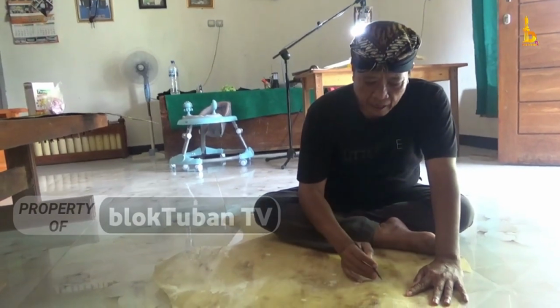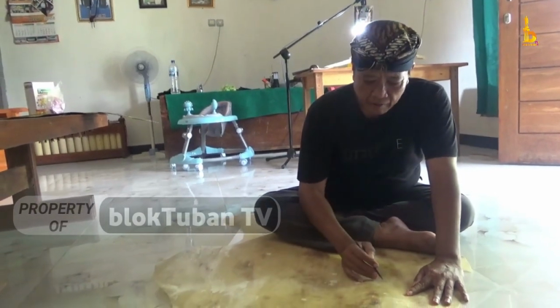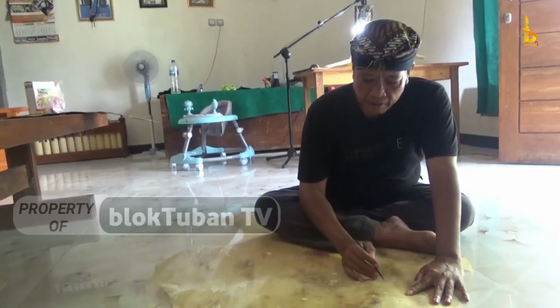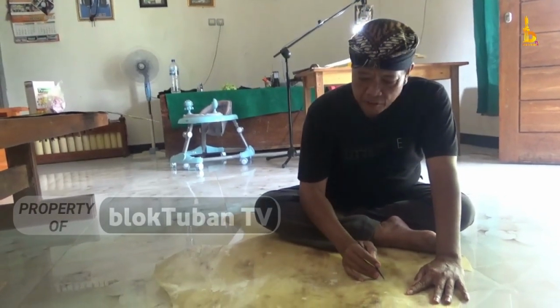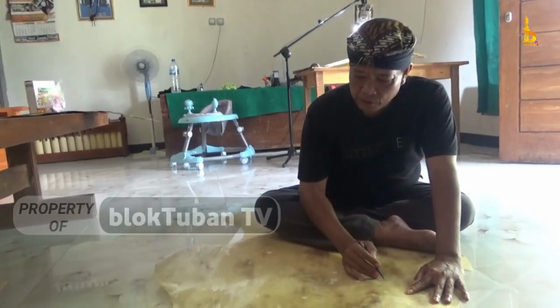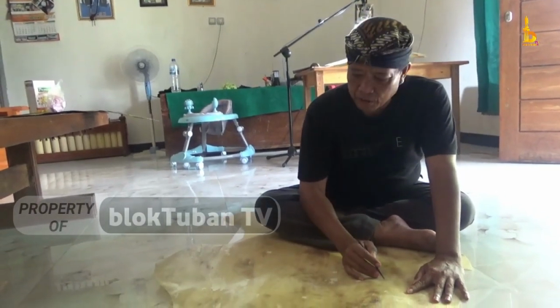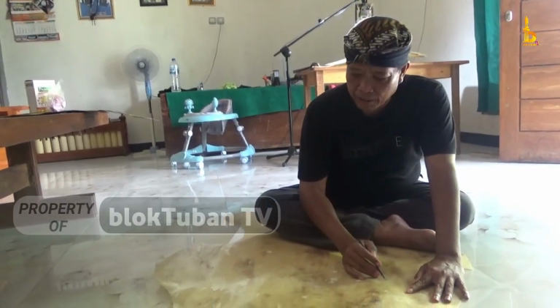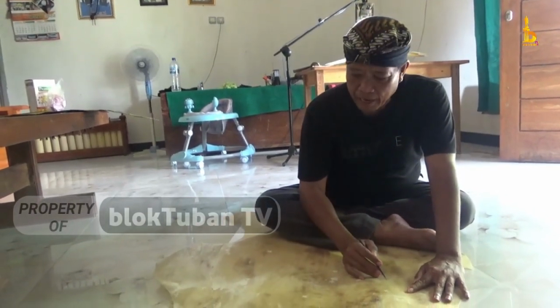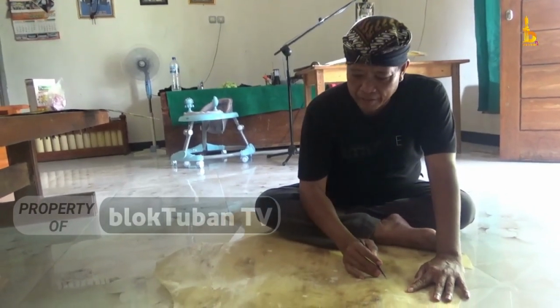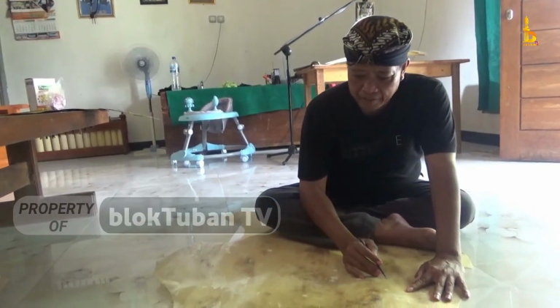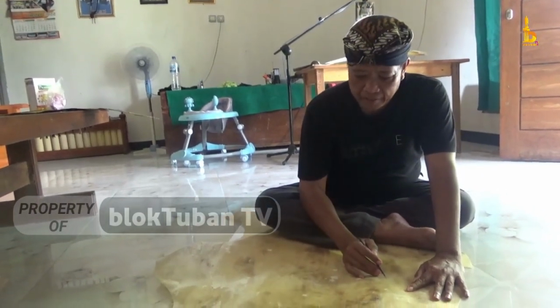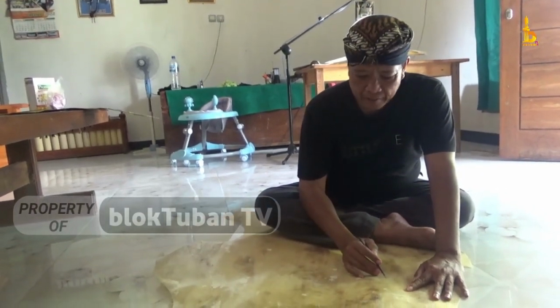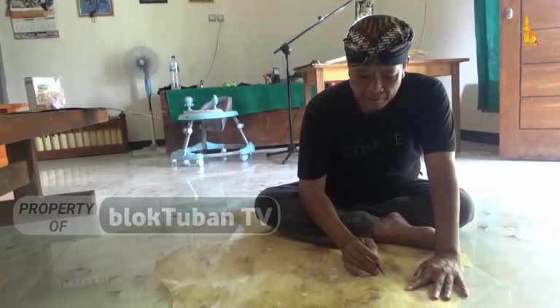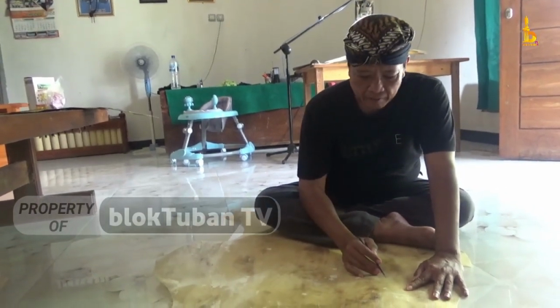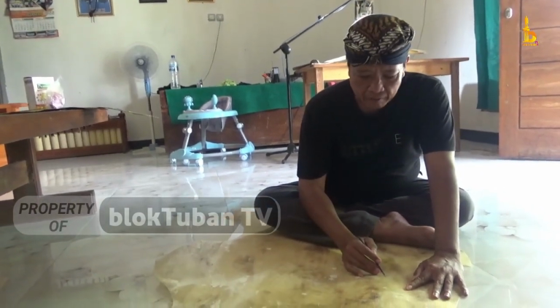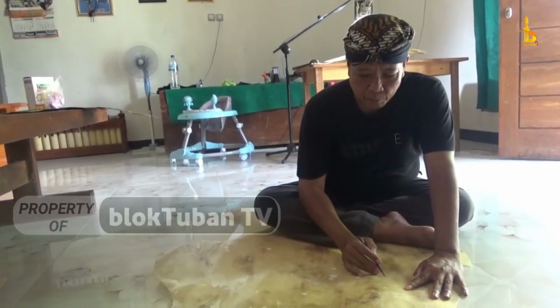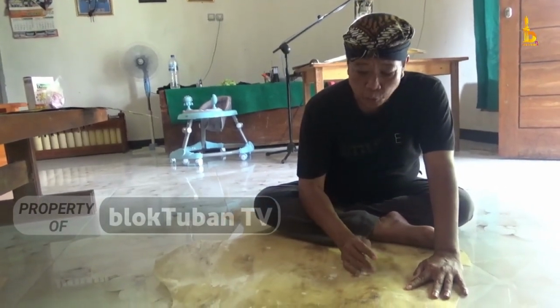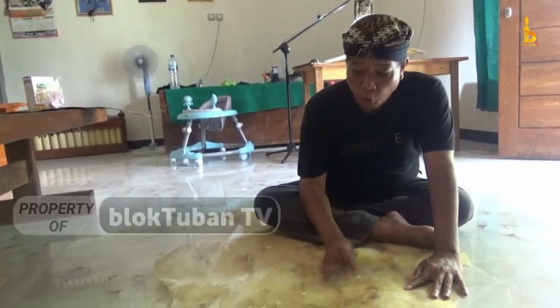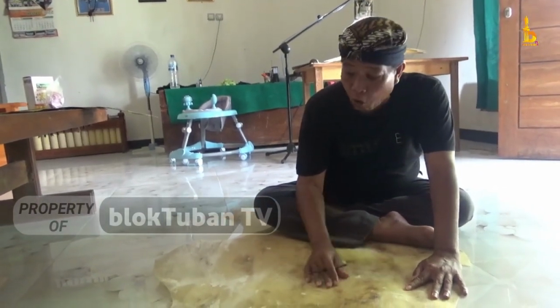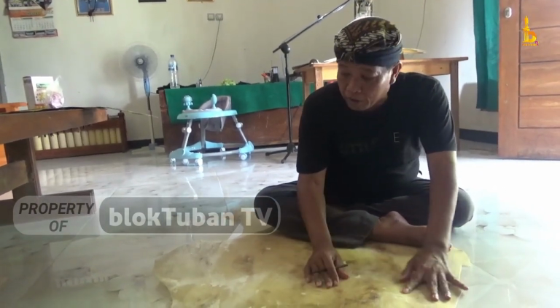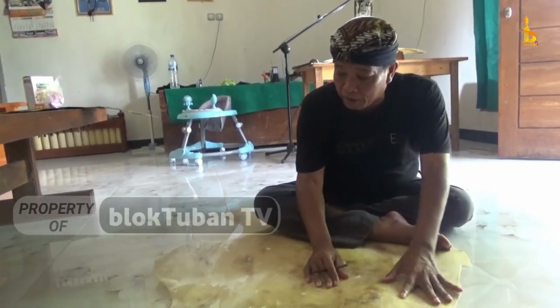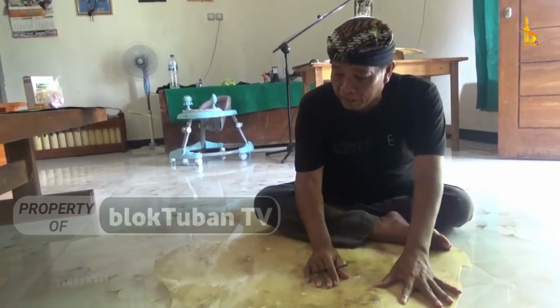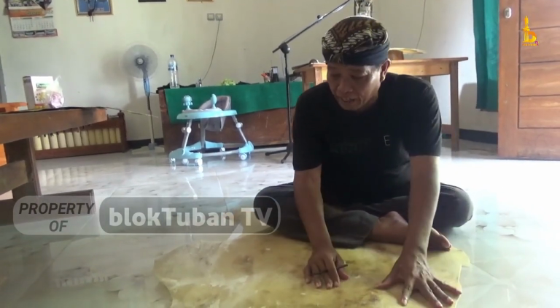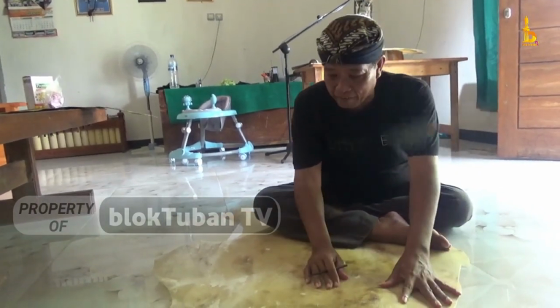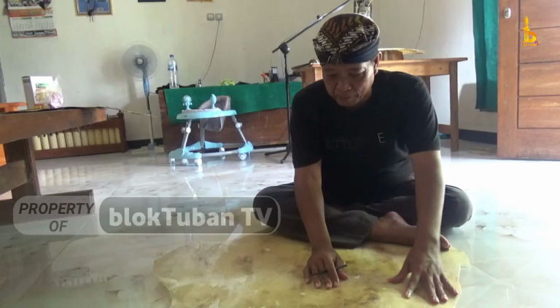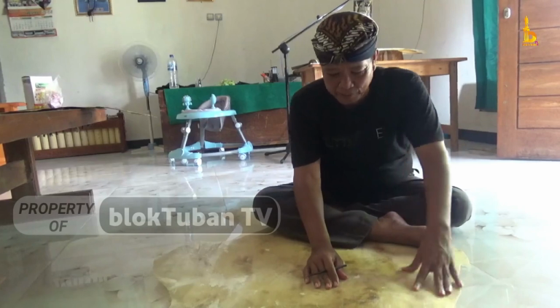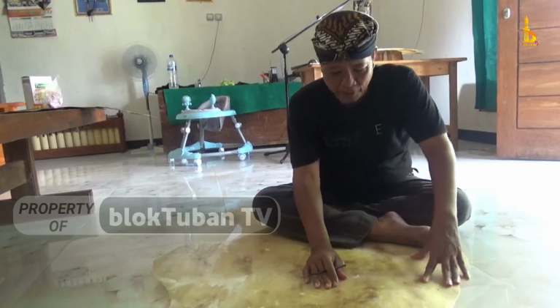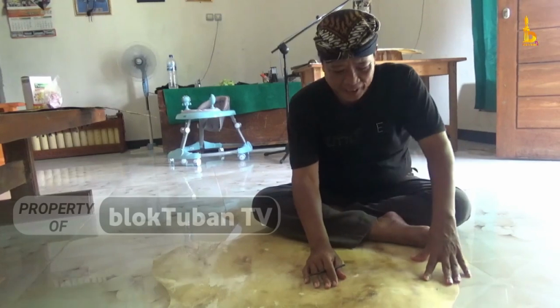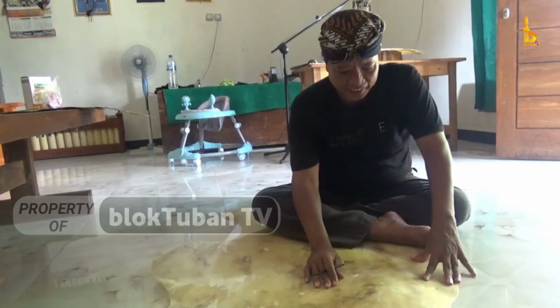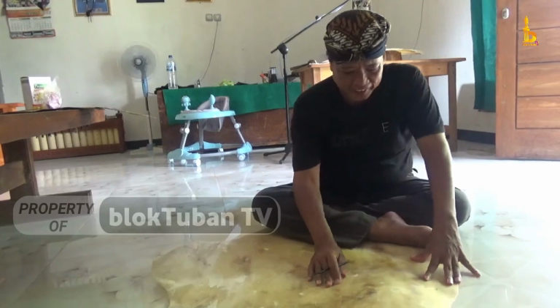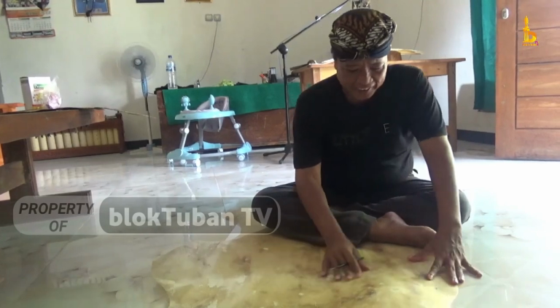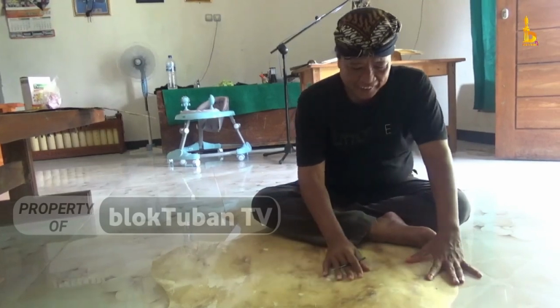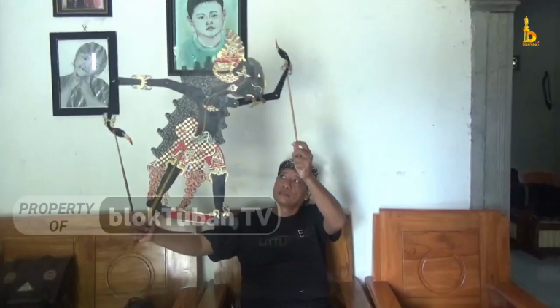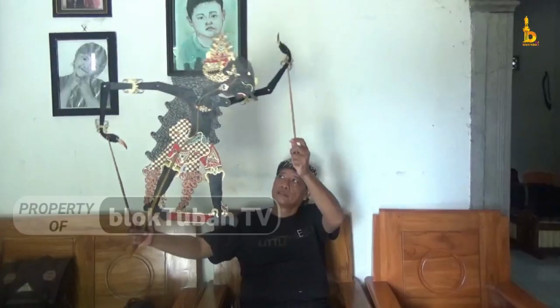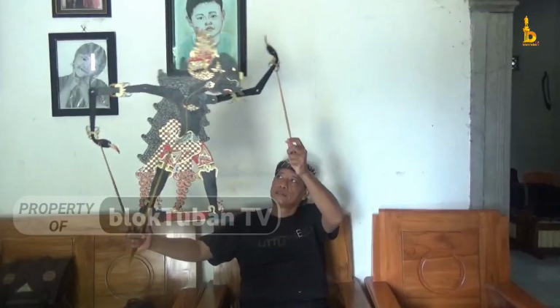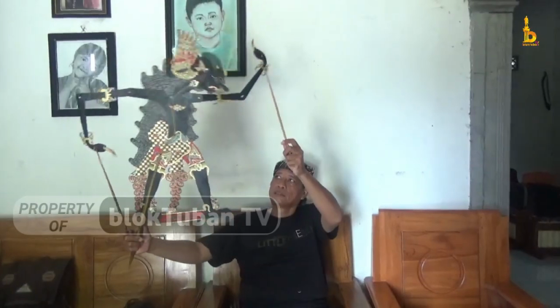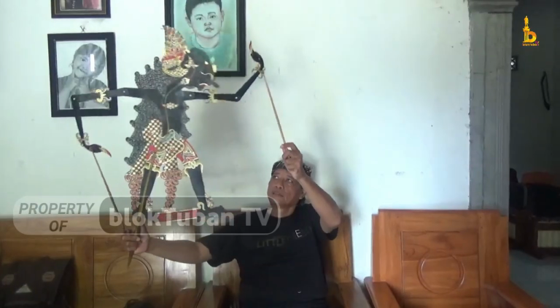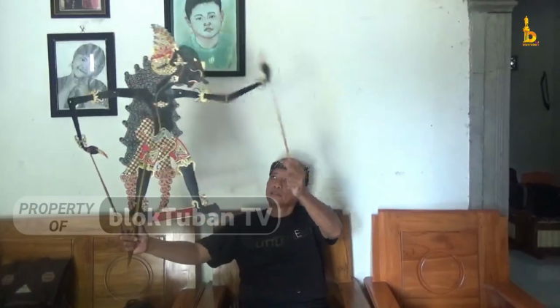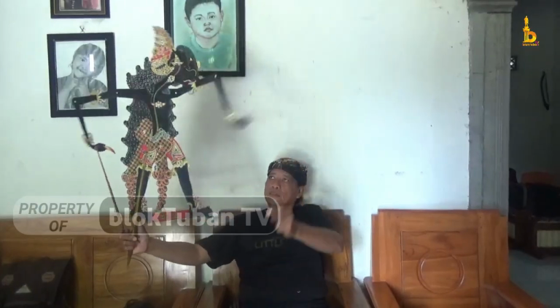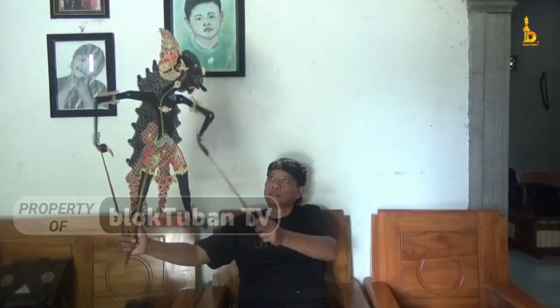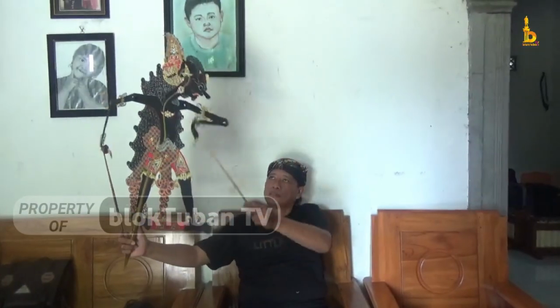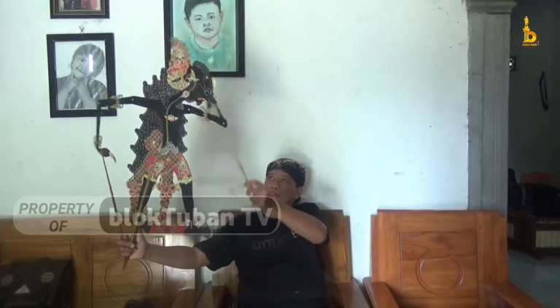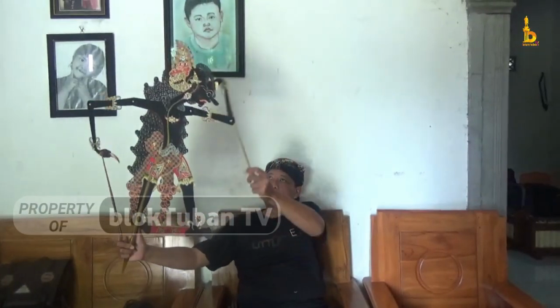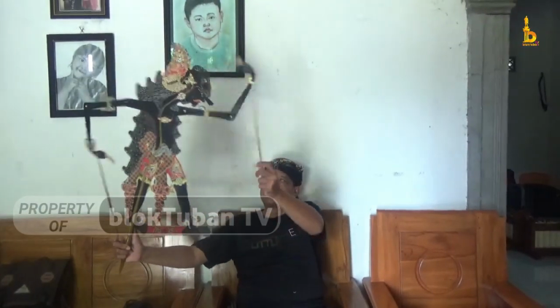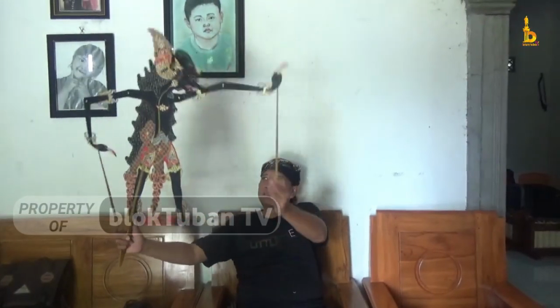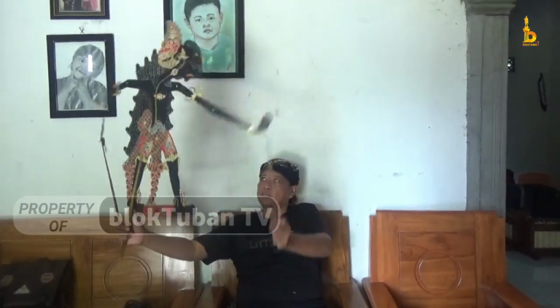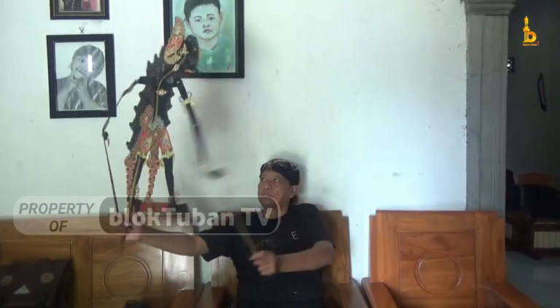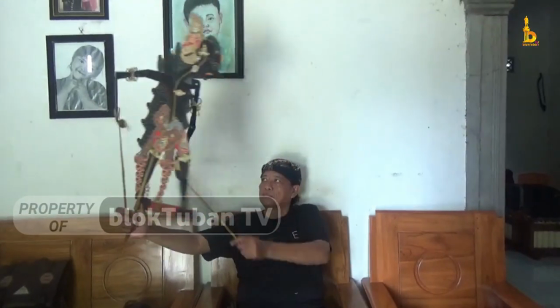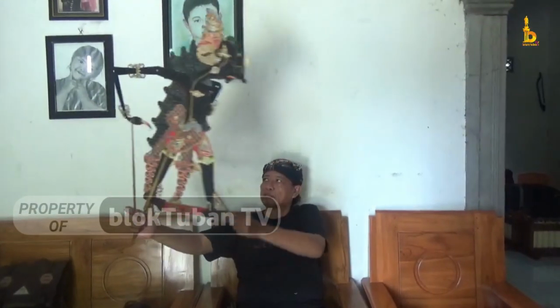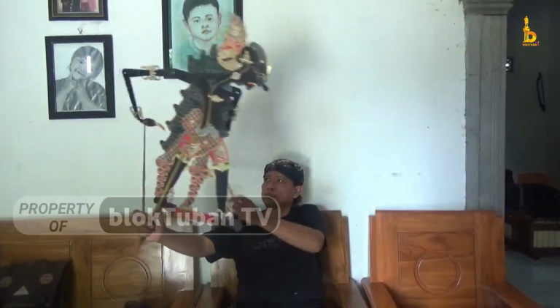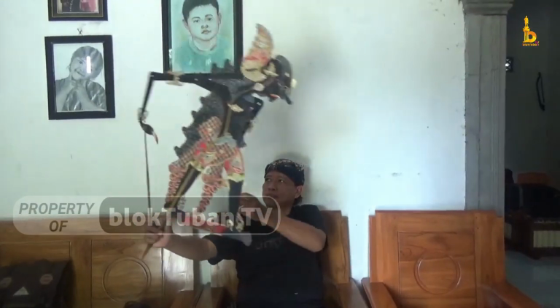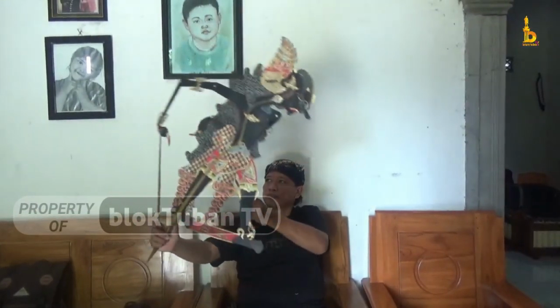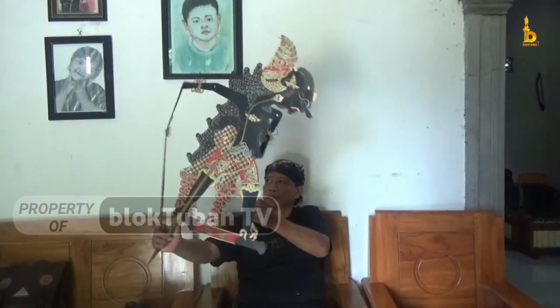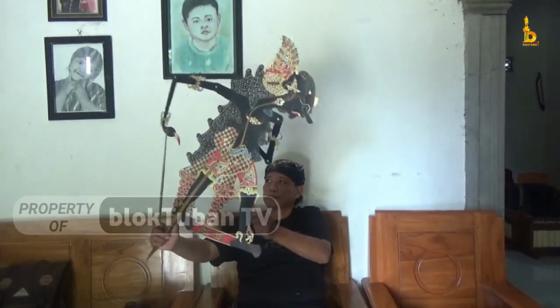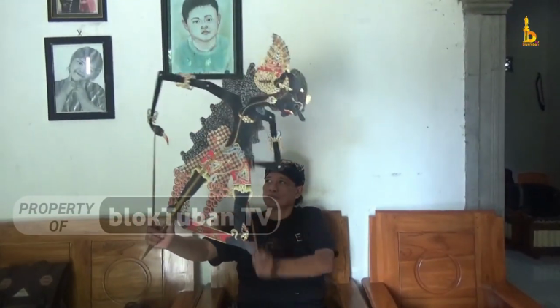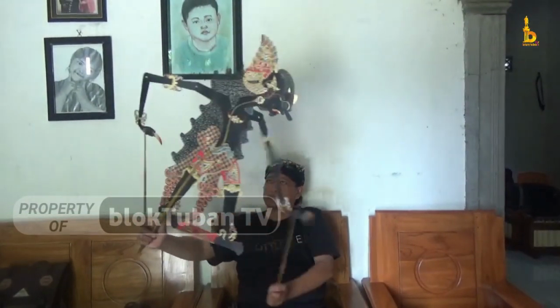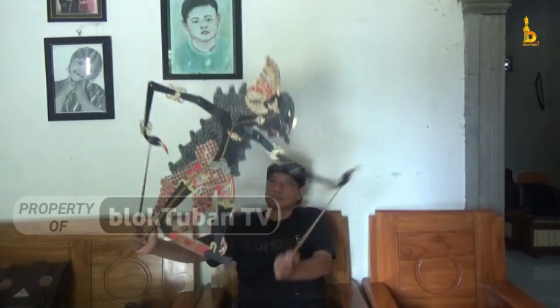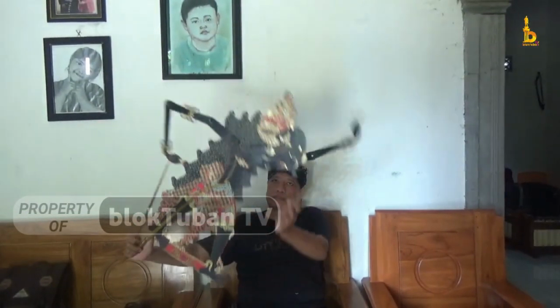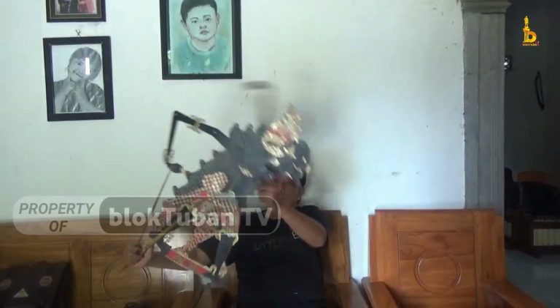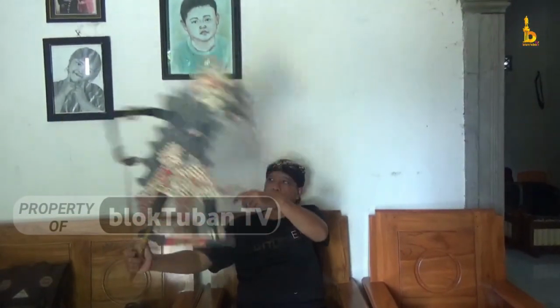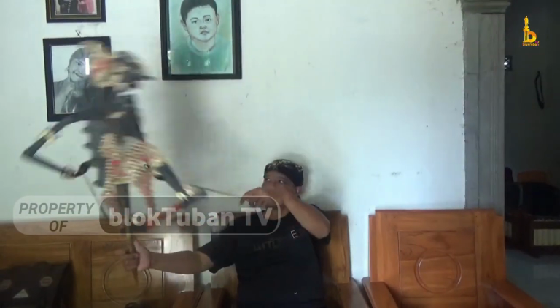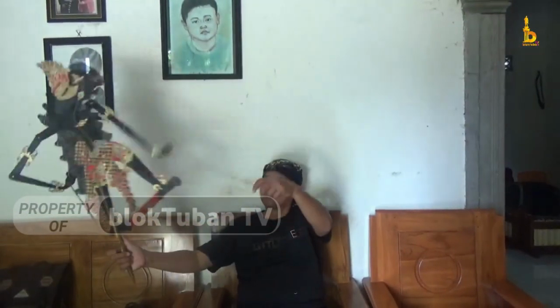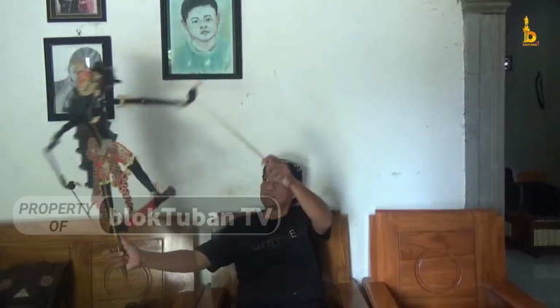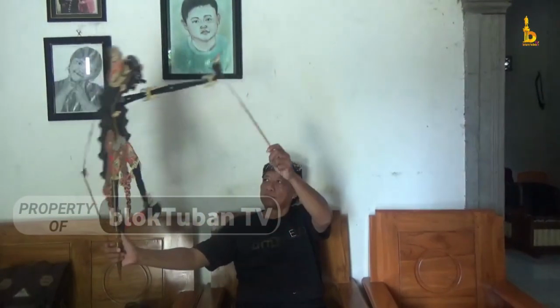Ingin tahu cara buat wayang? Yuk belajar ke Dalang Yanto. Dari Tuban, Nurhalis dan Tim Liputan Bok Tuban TV mengabarkan.